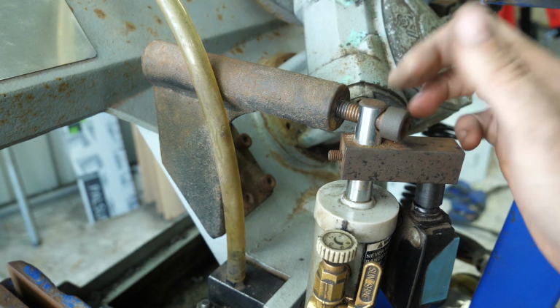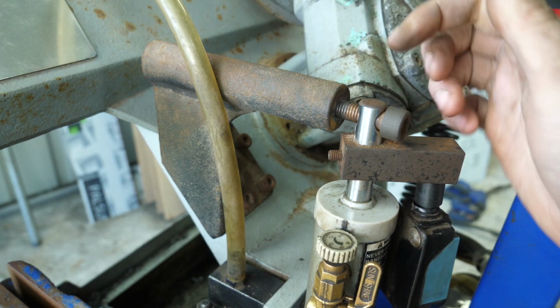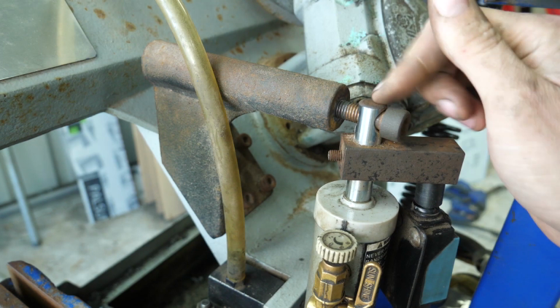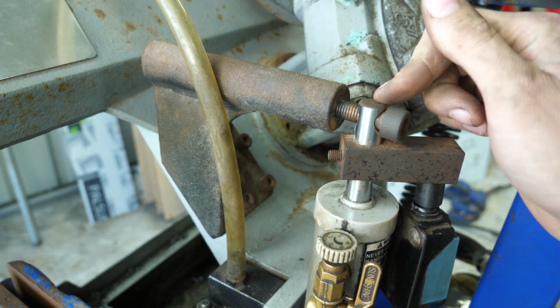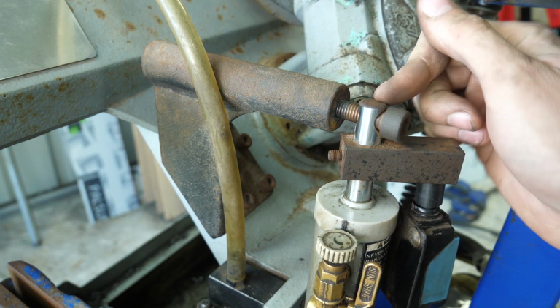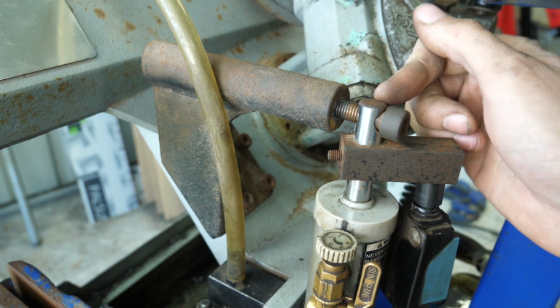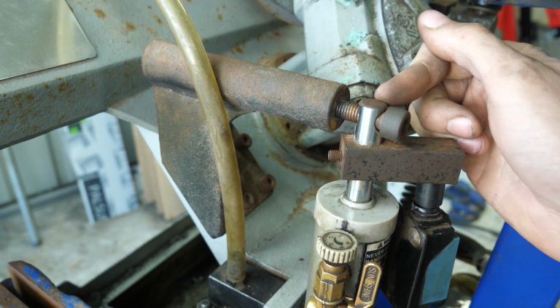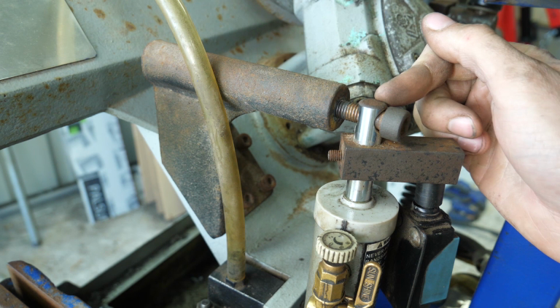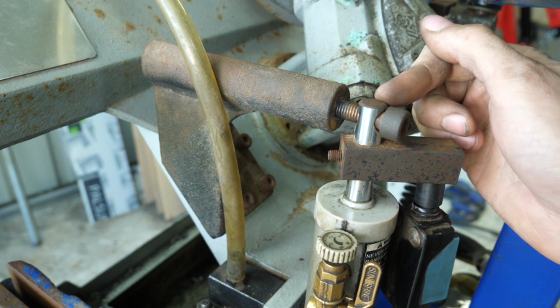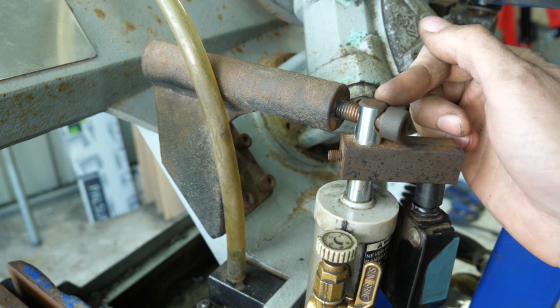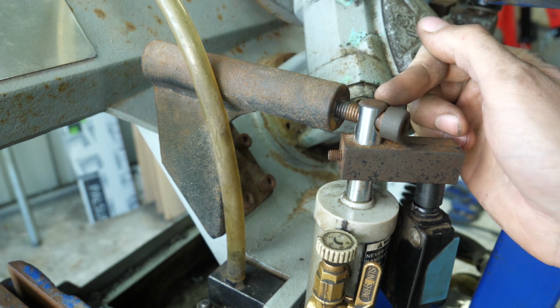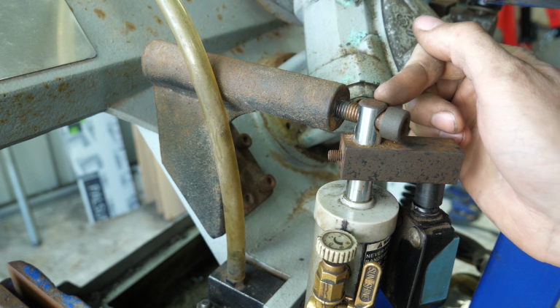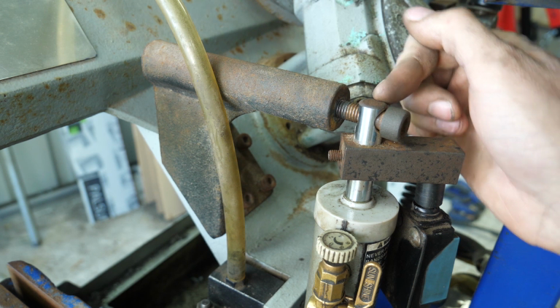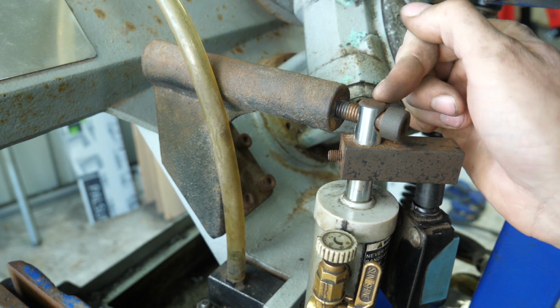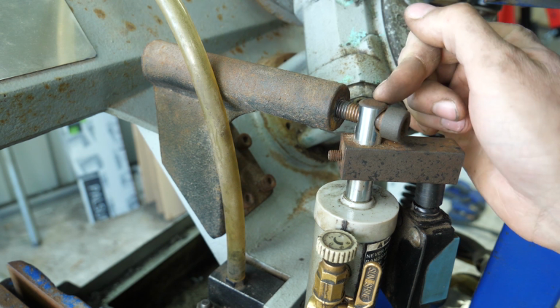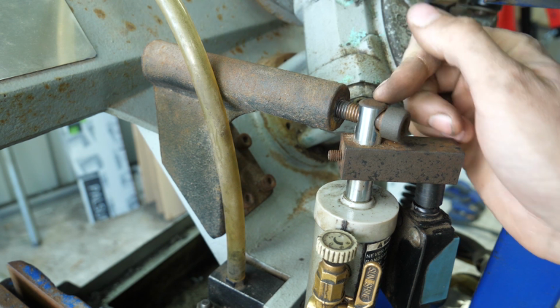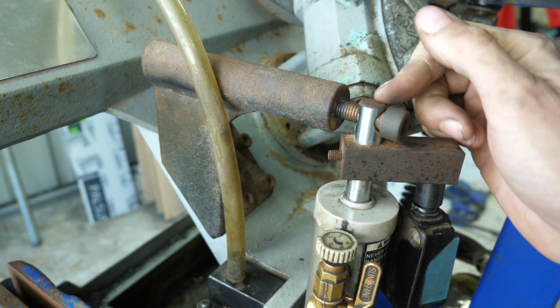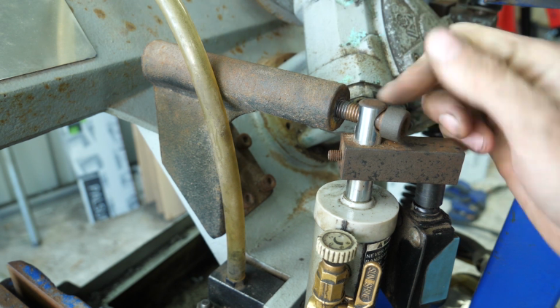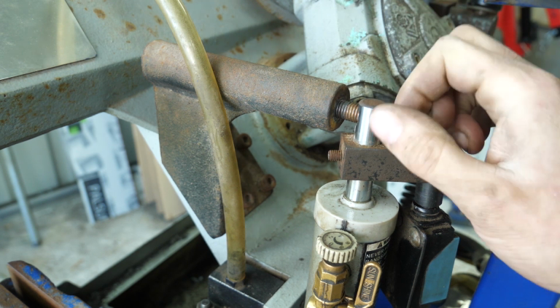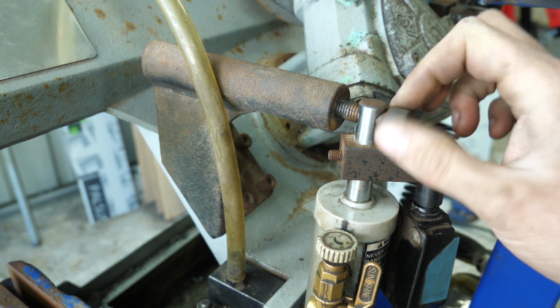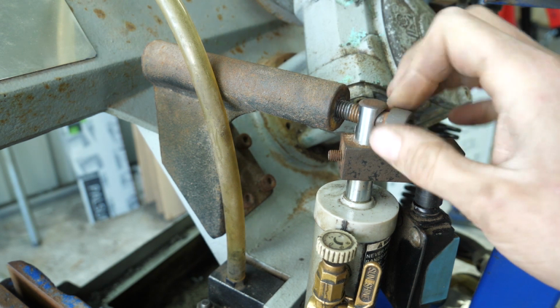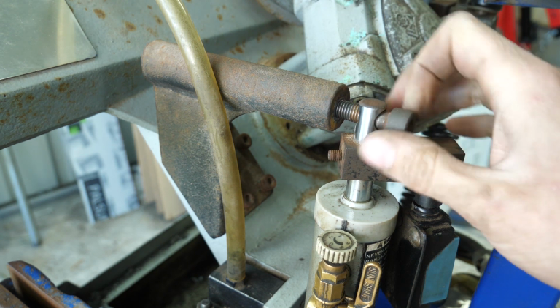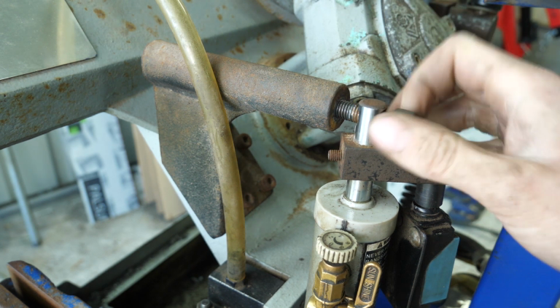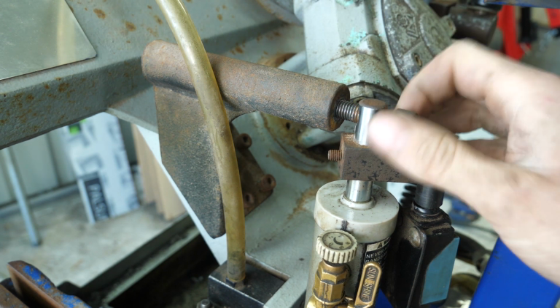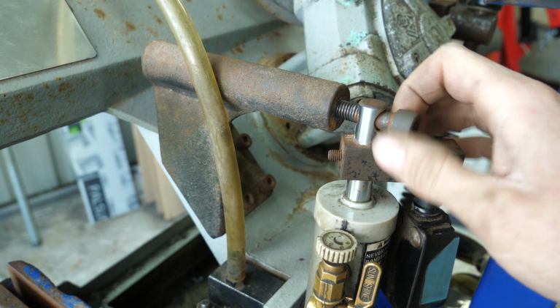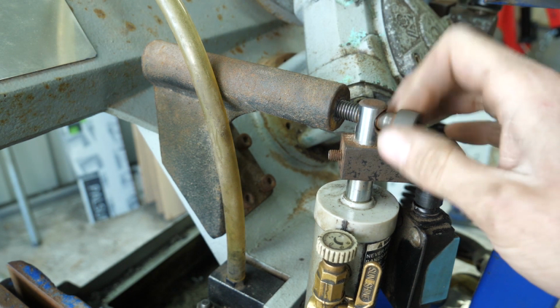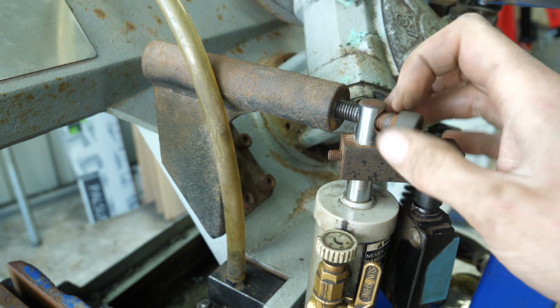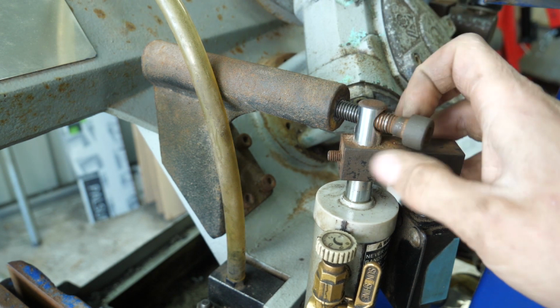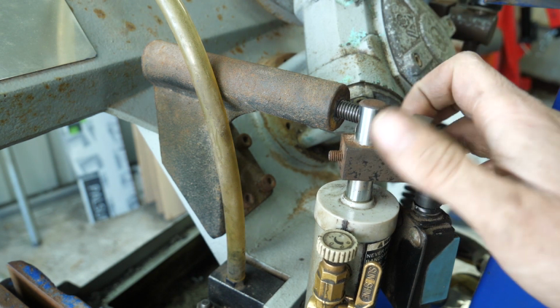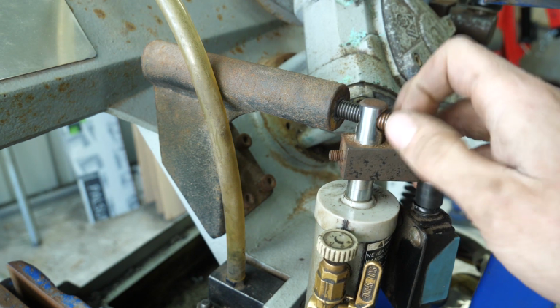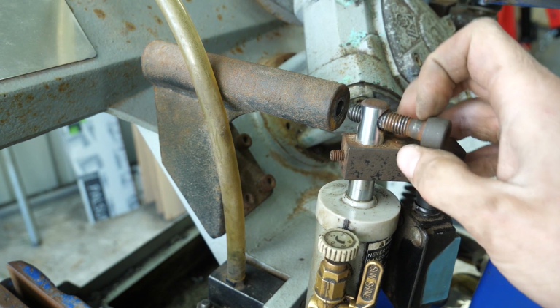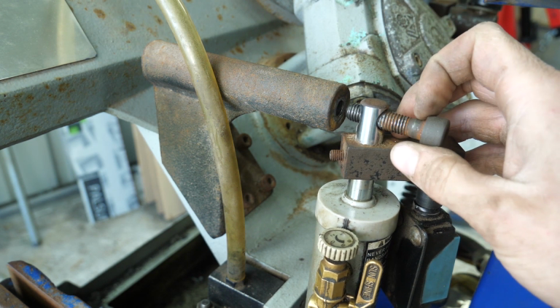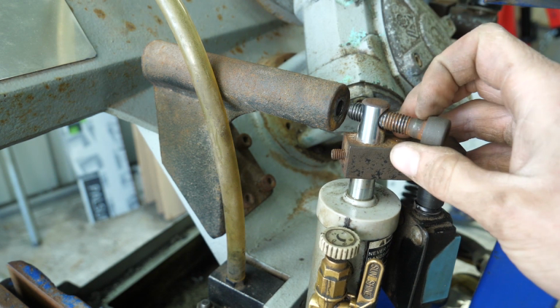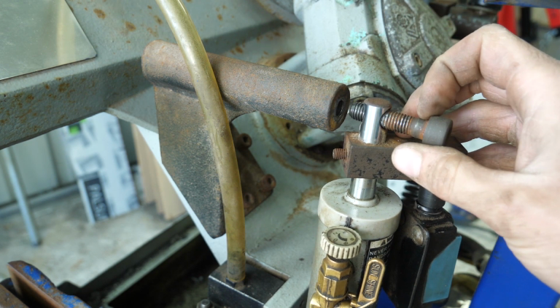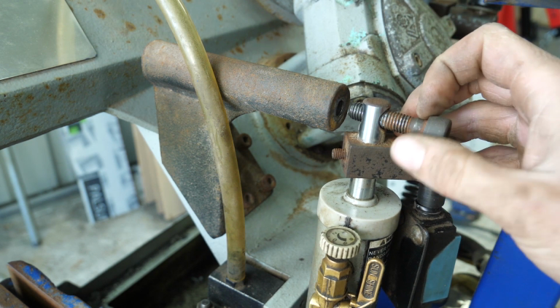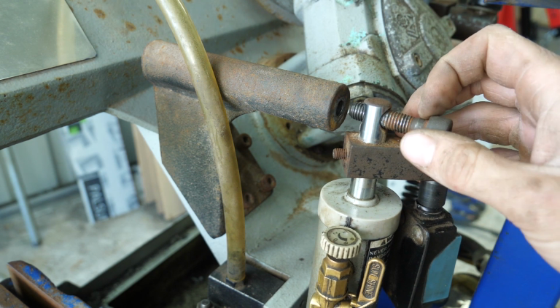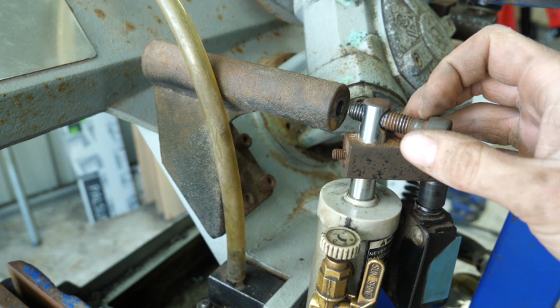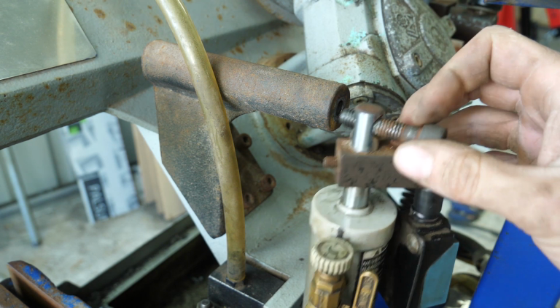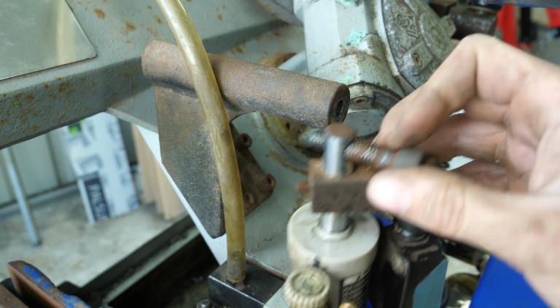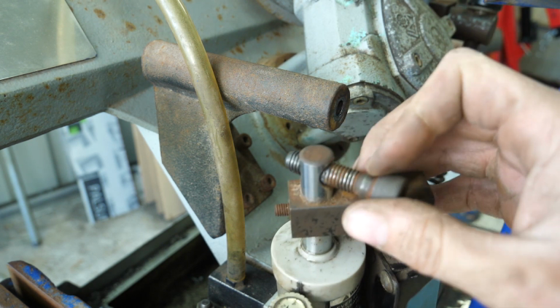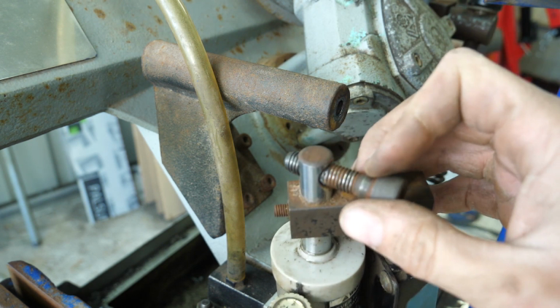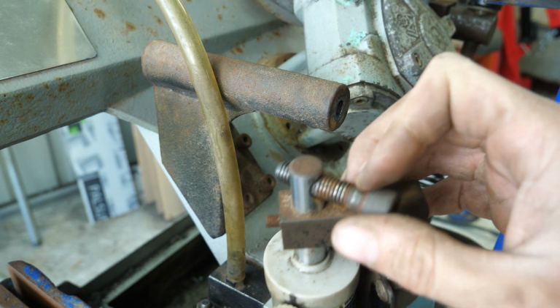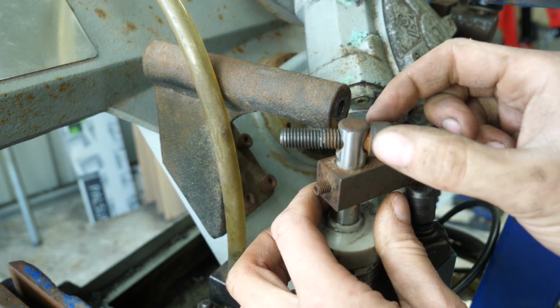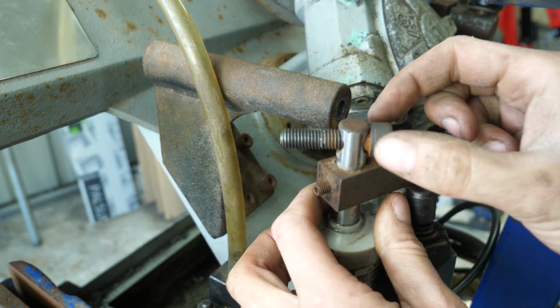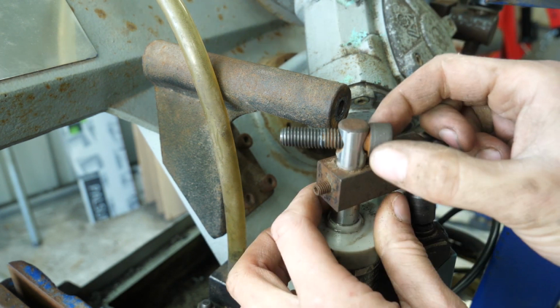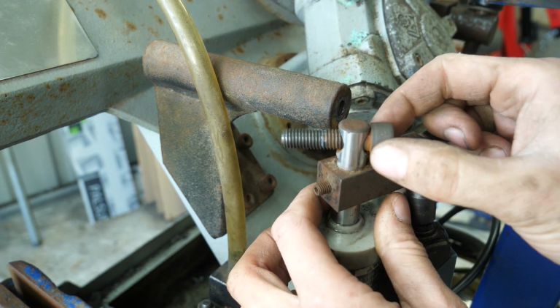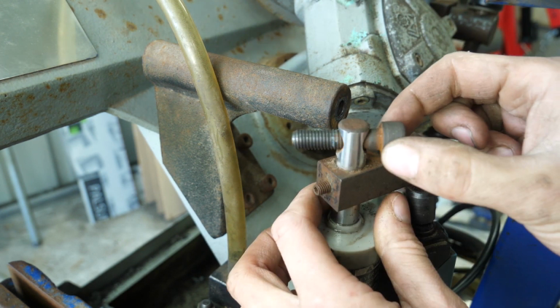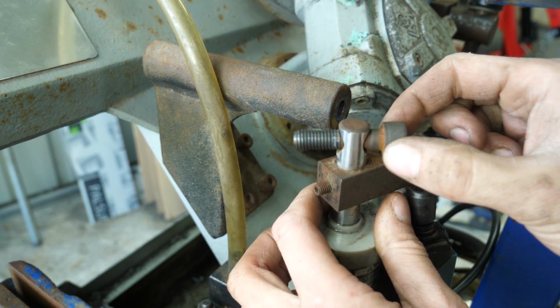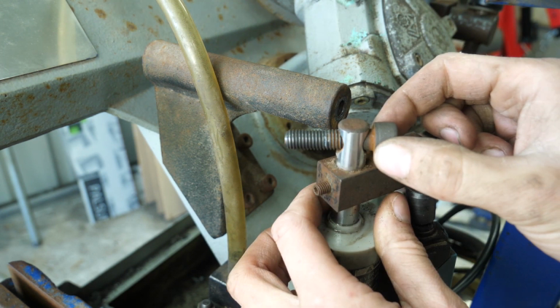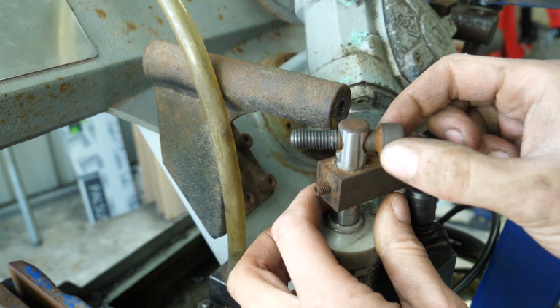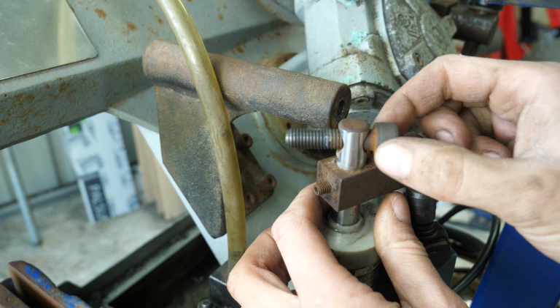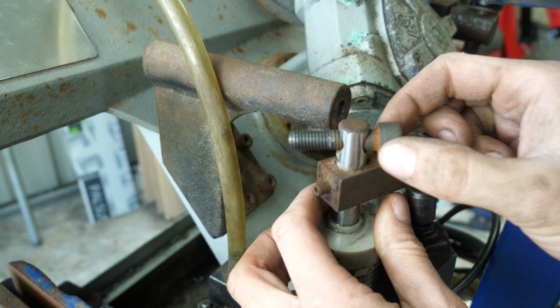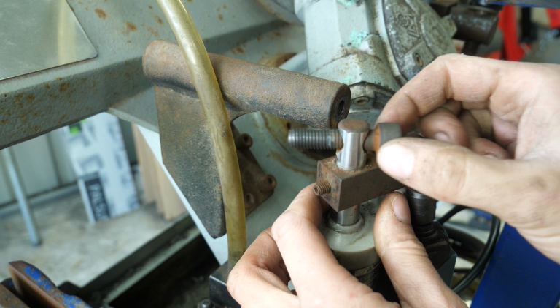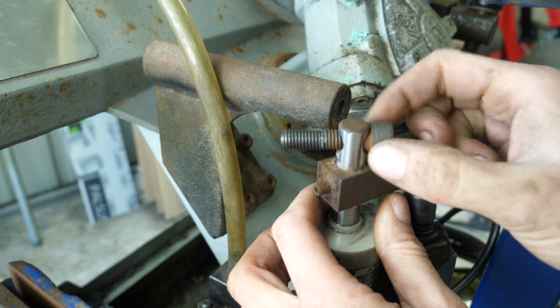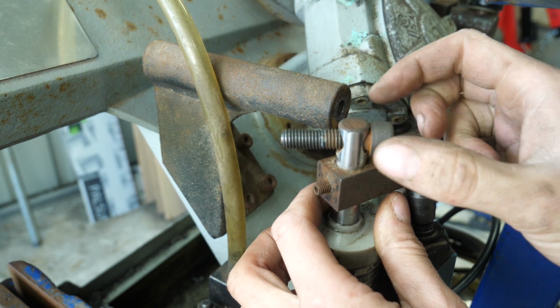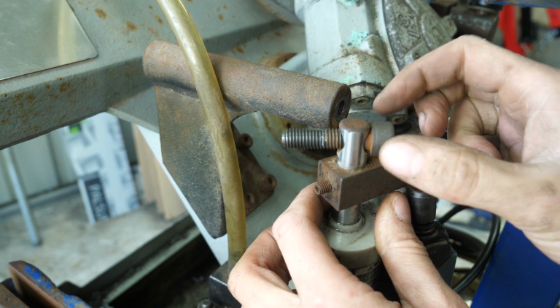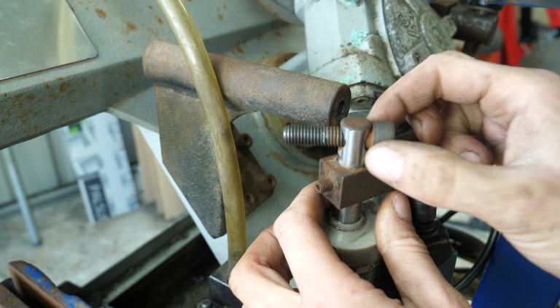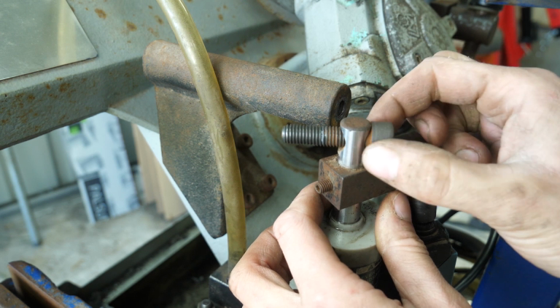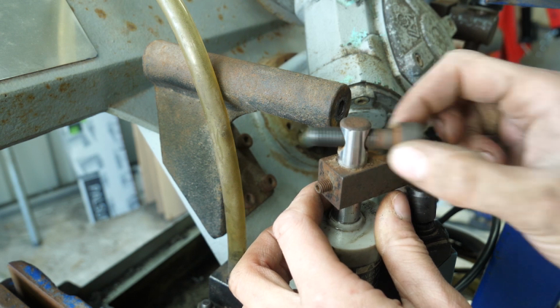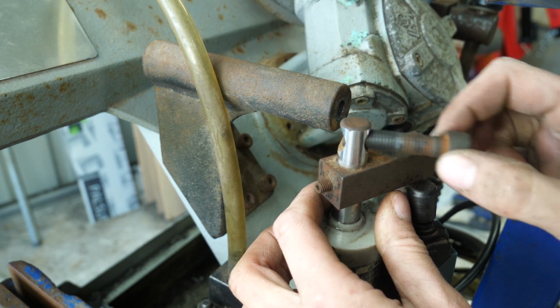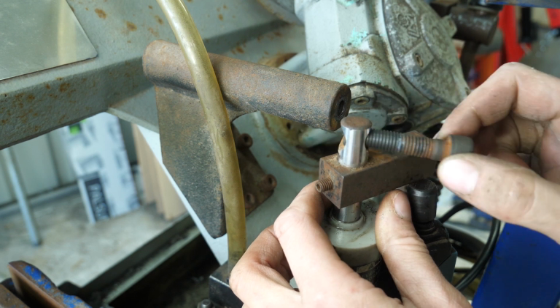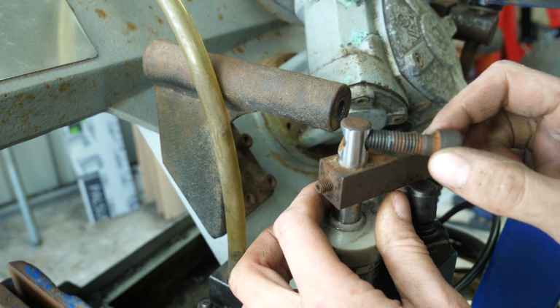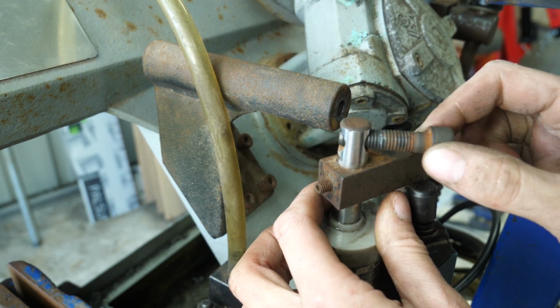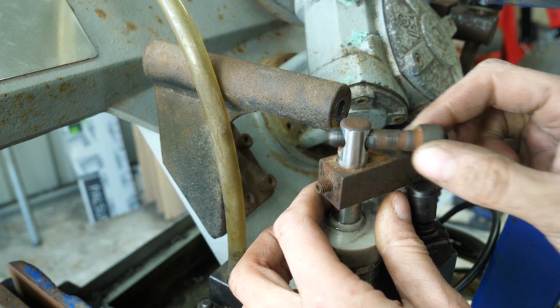Let's address this screw now — I need to make sure this is captive so I can't lose it.